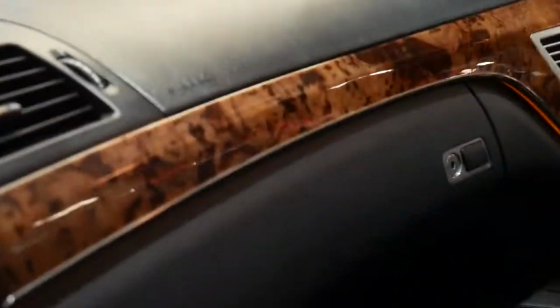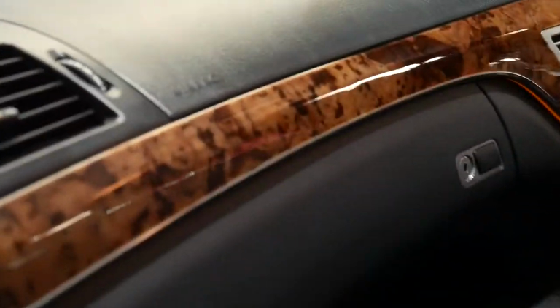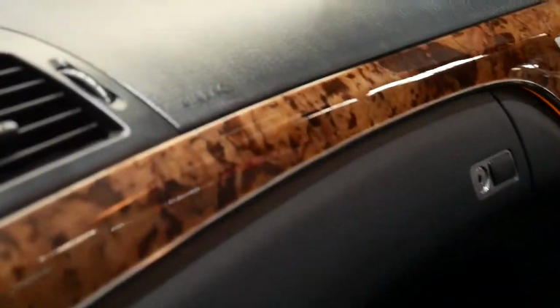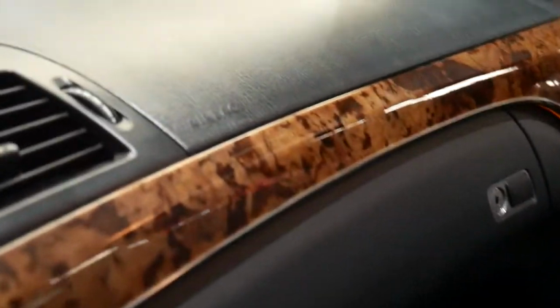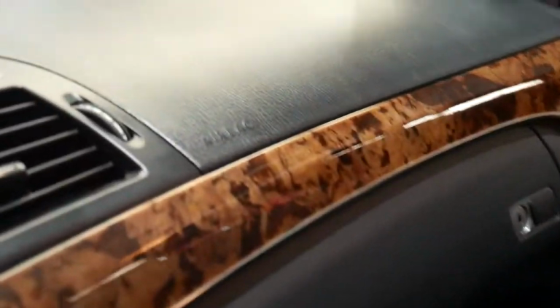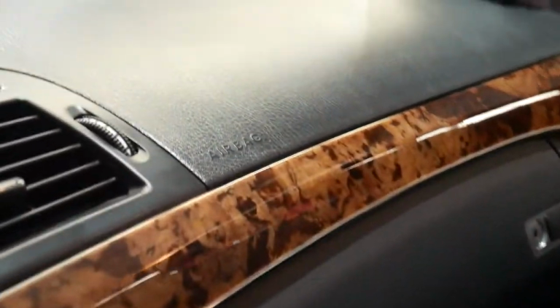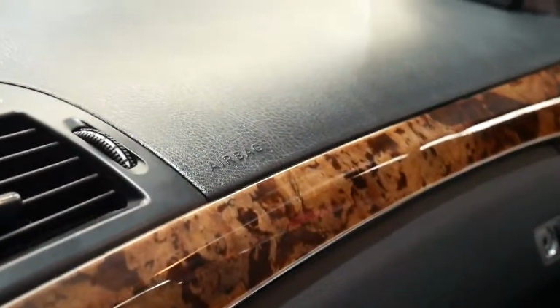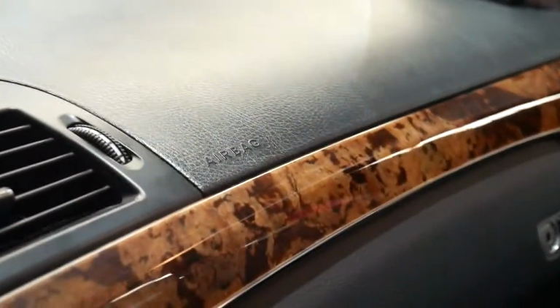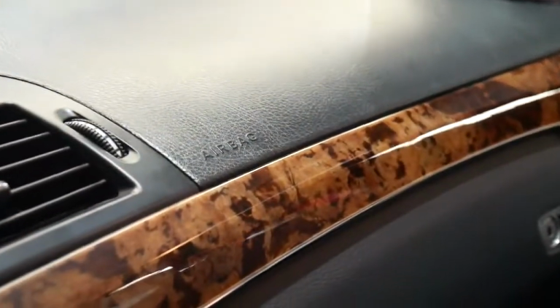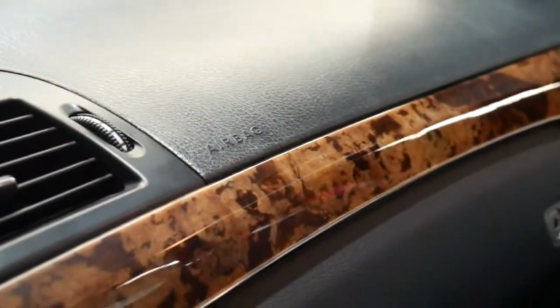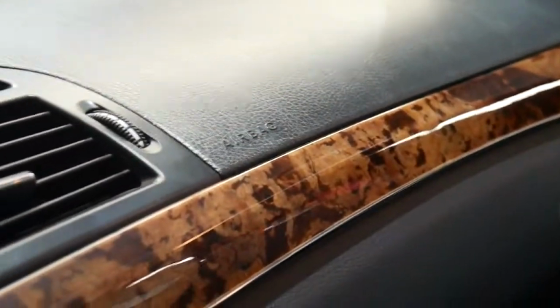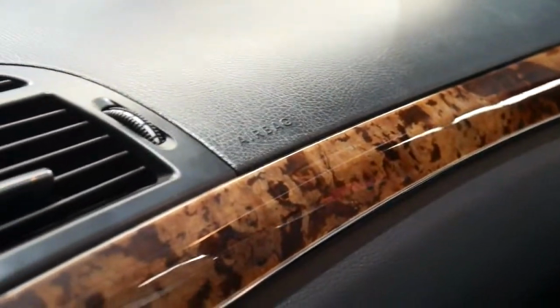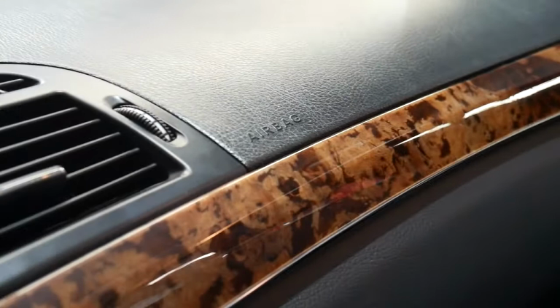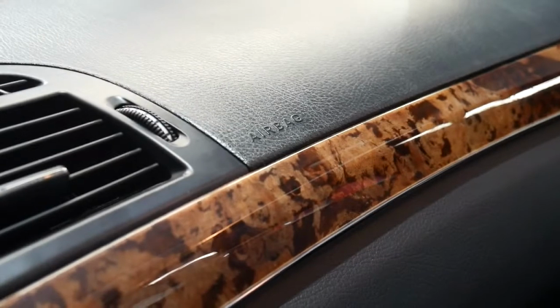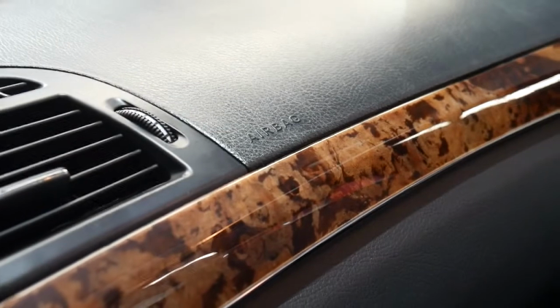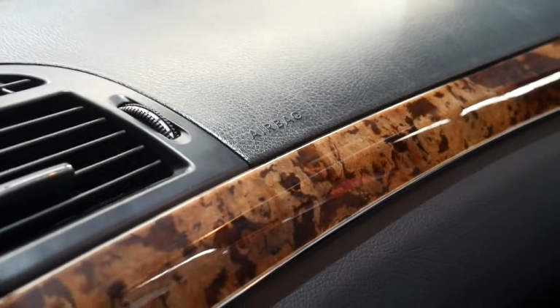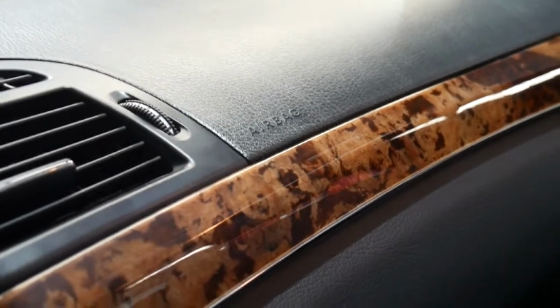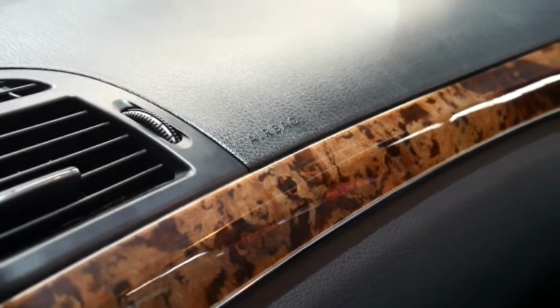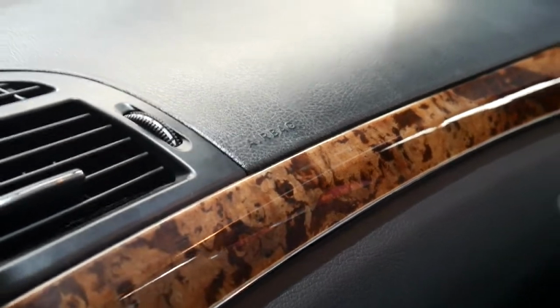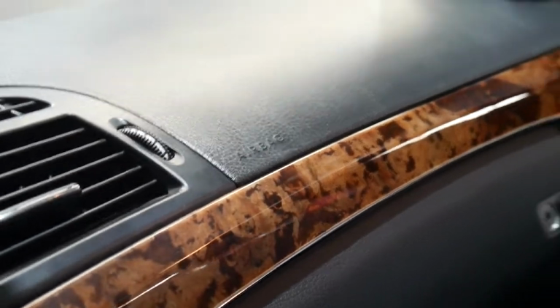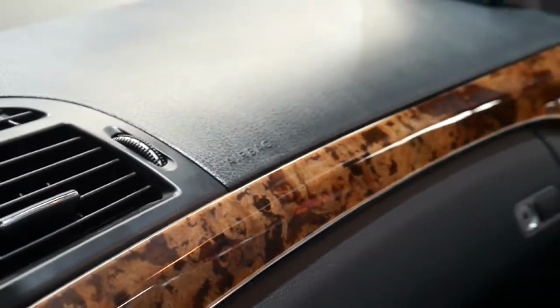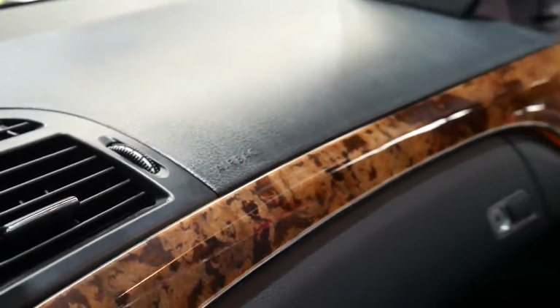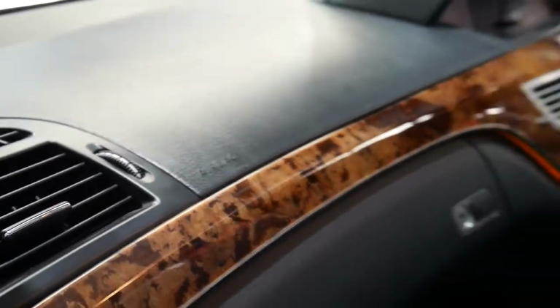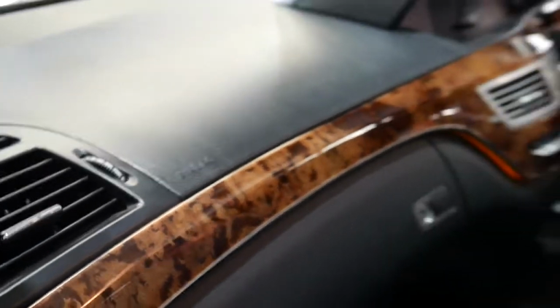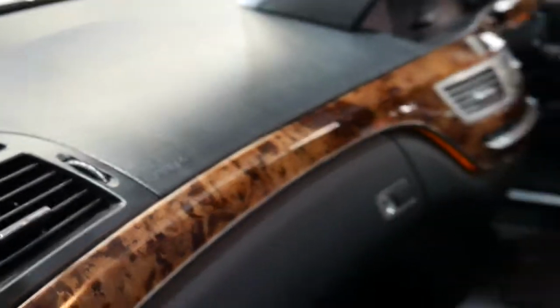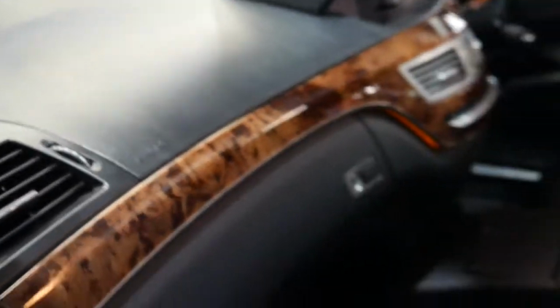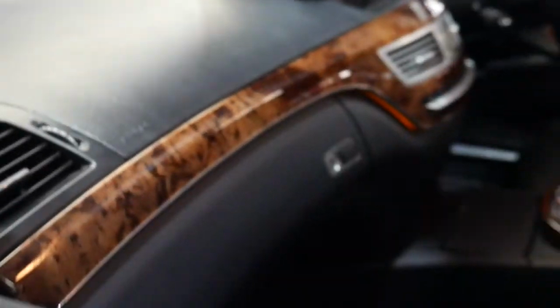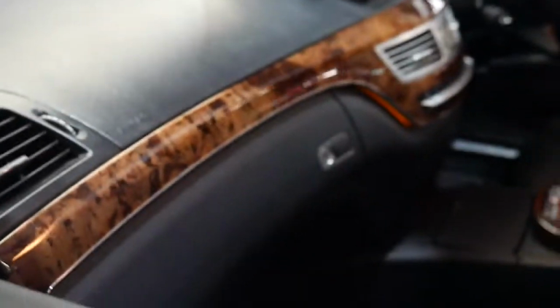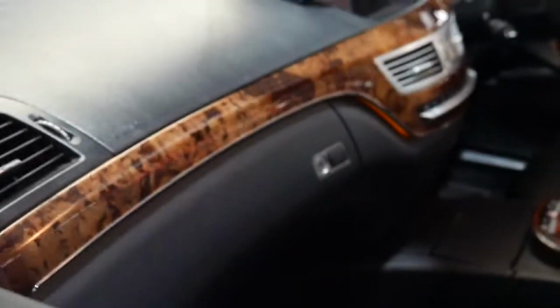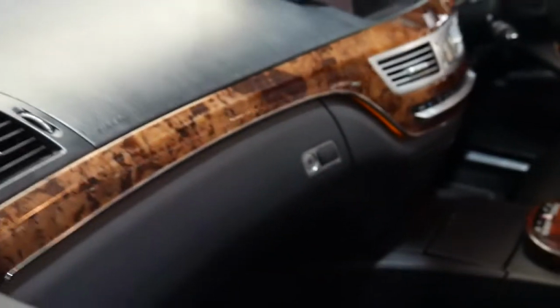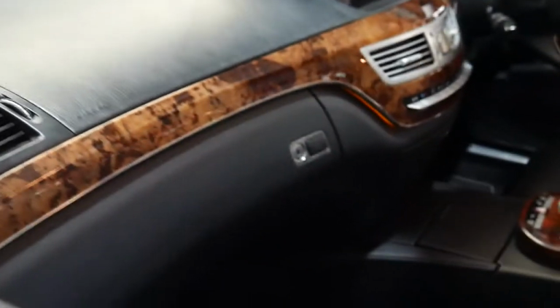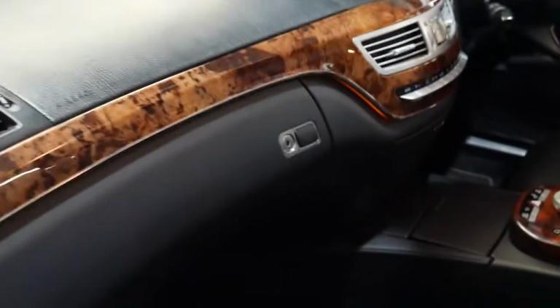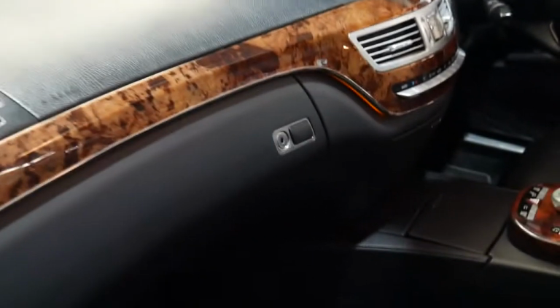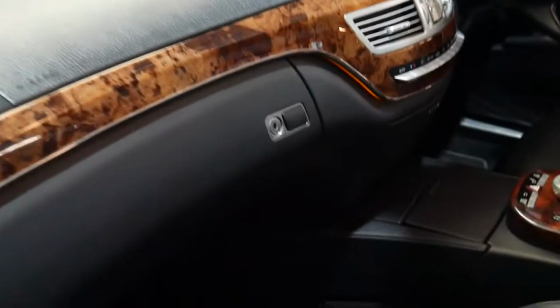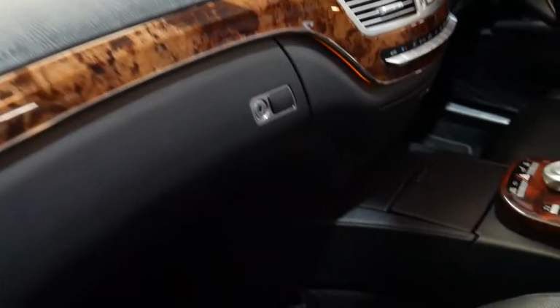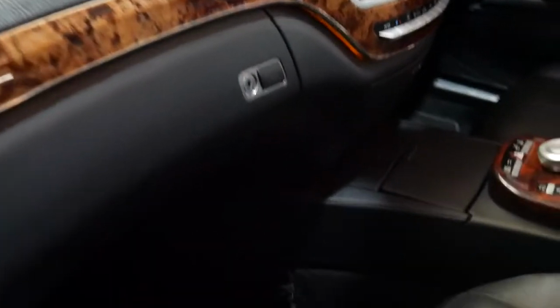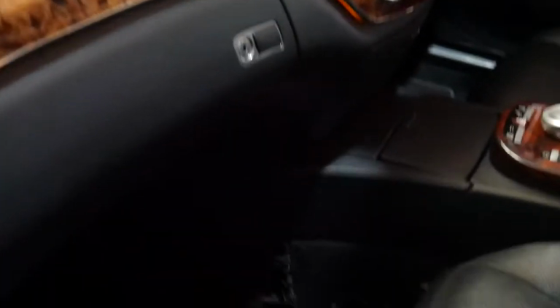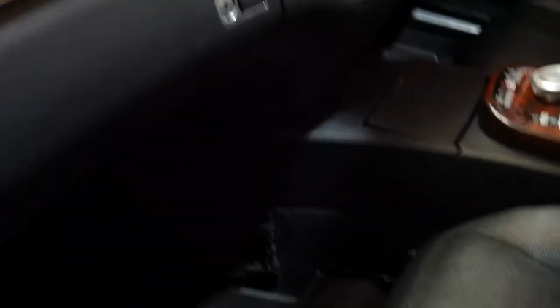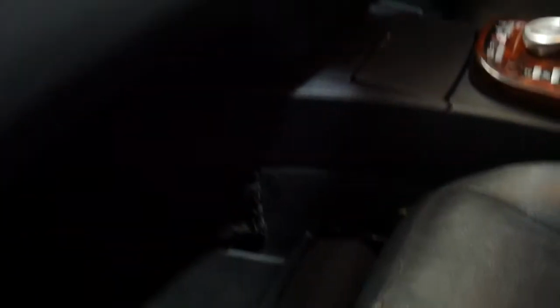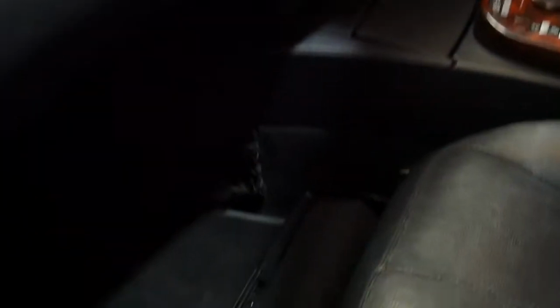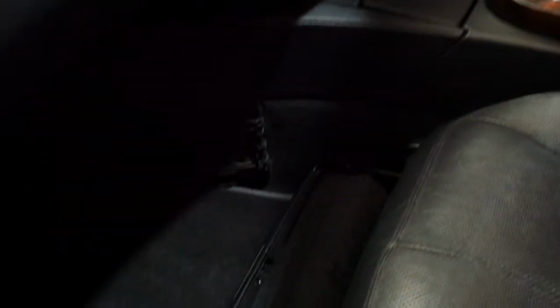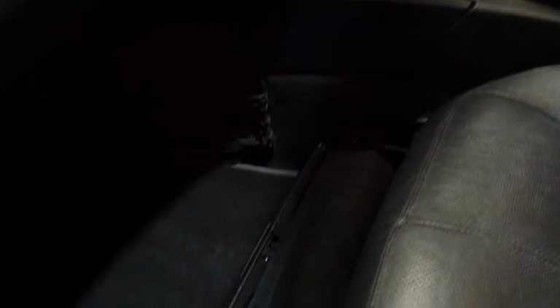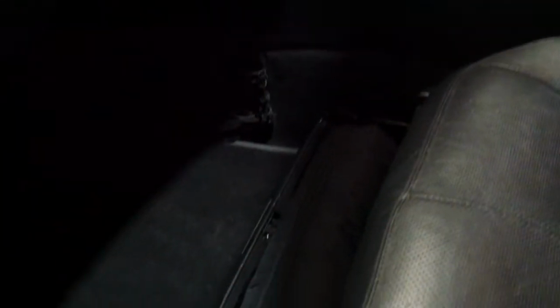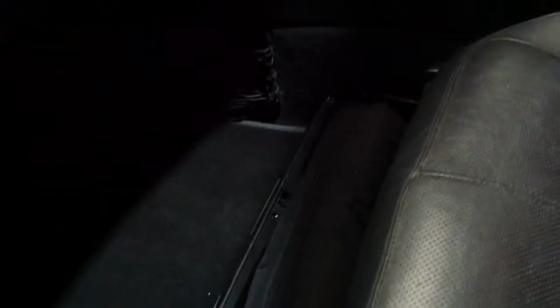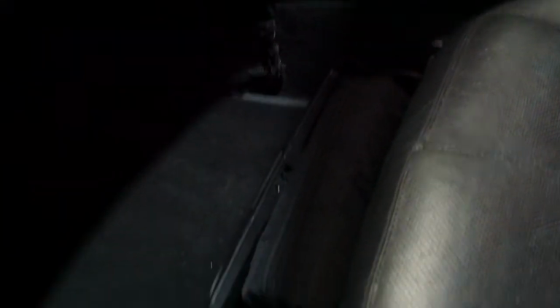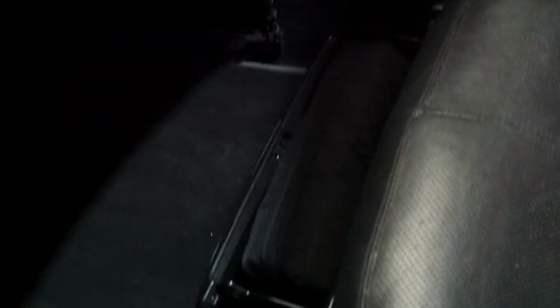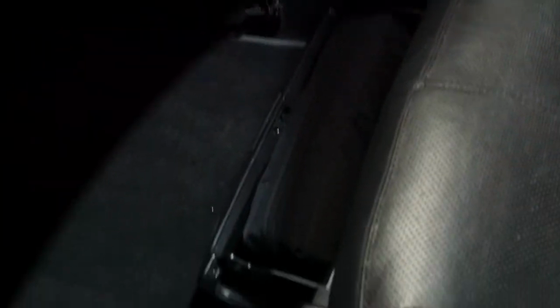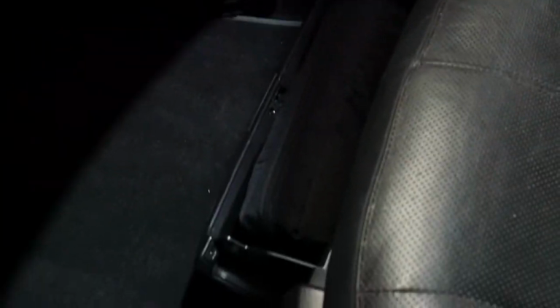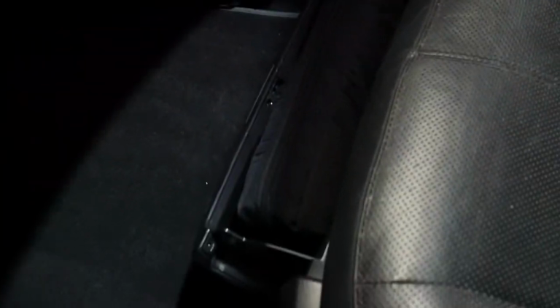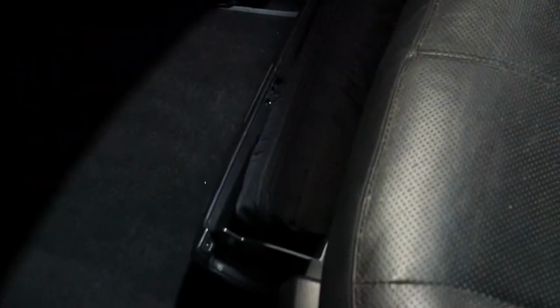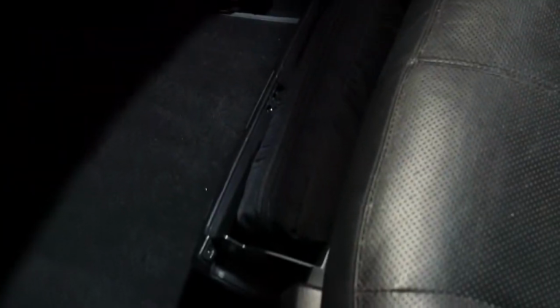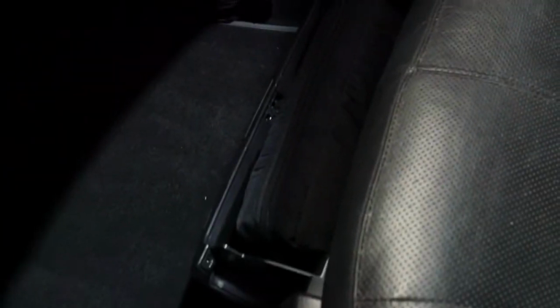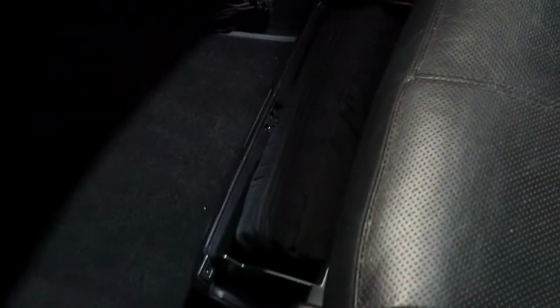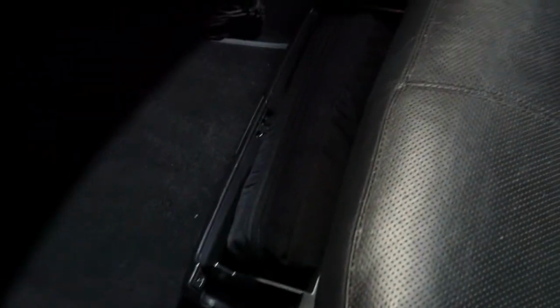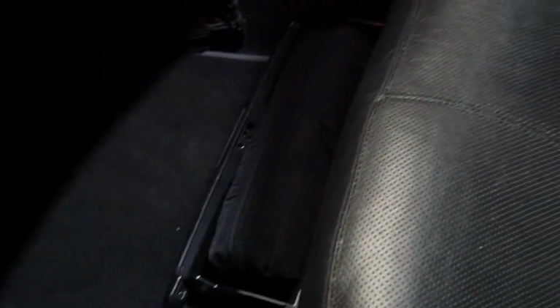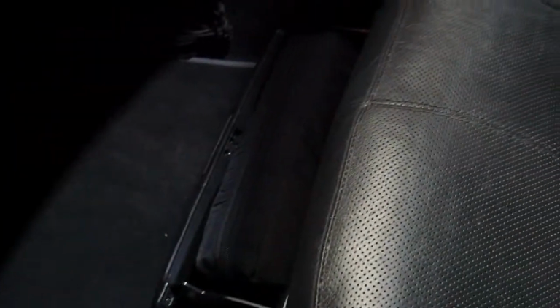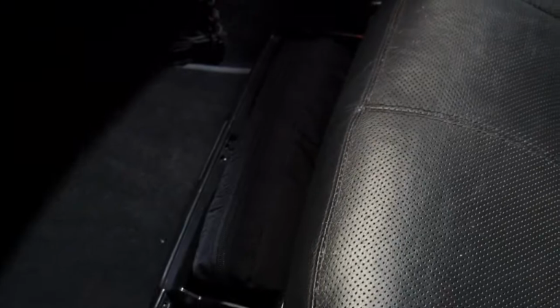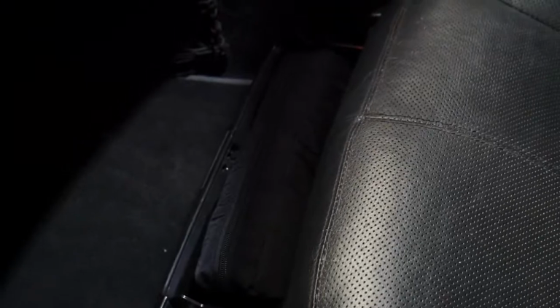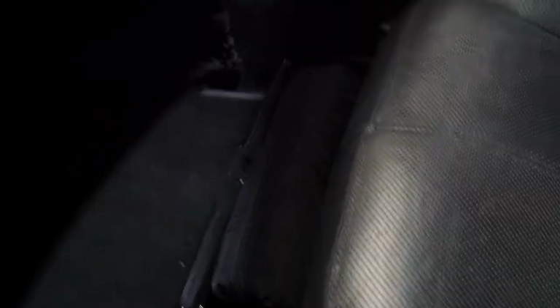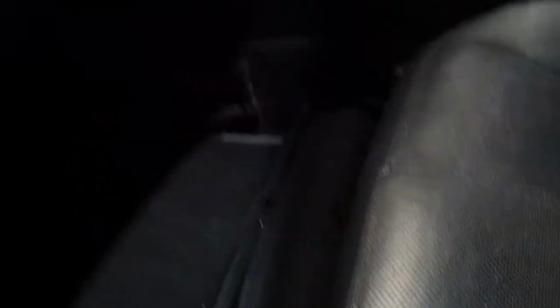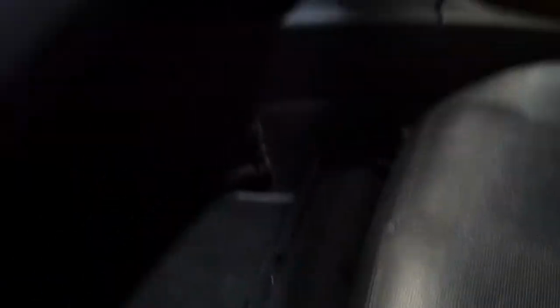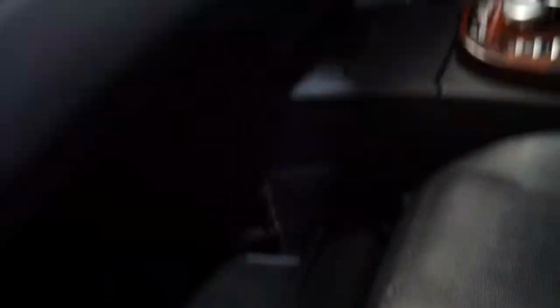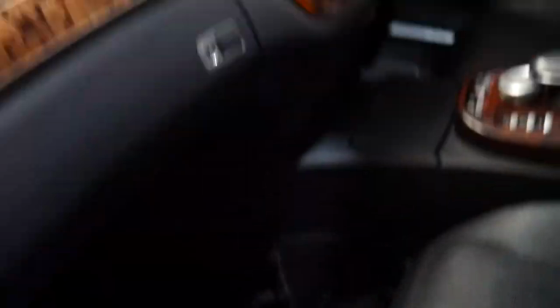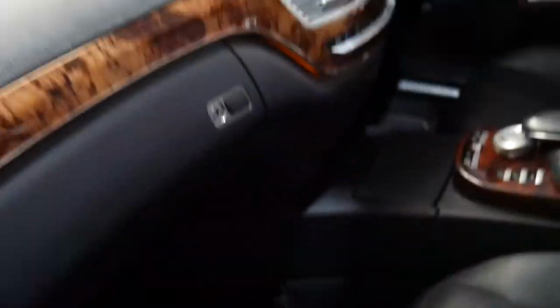It has automatic climate control. The wood grain is lovely. And there's a little first aid kit underneath the driver's seat — I've just left that open to show you.